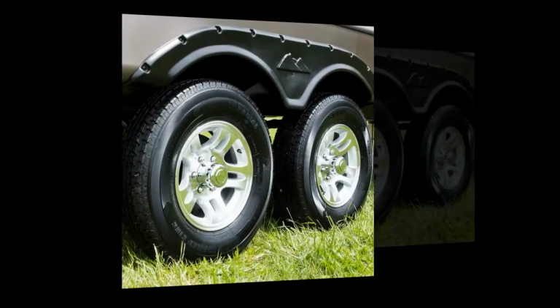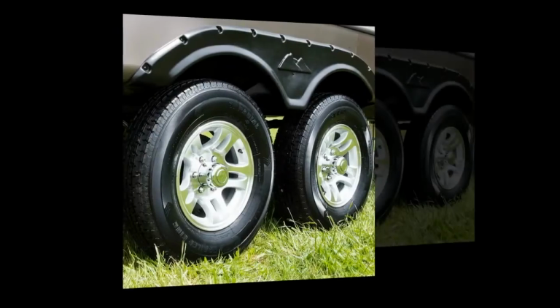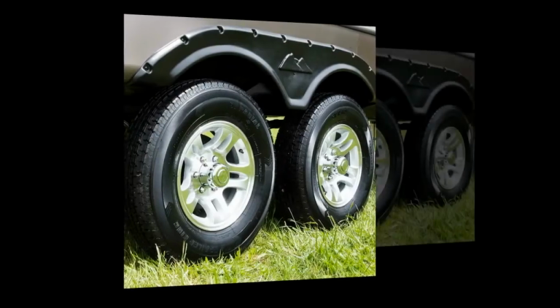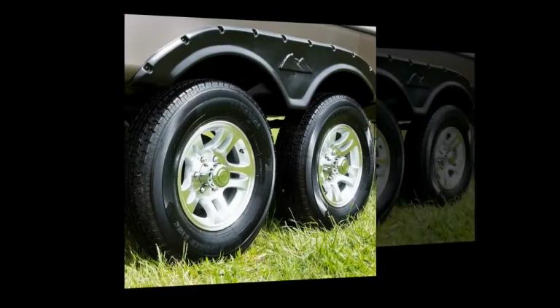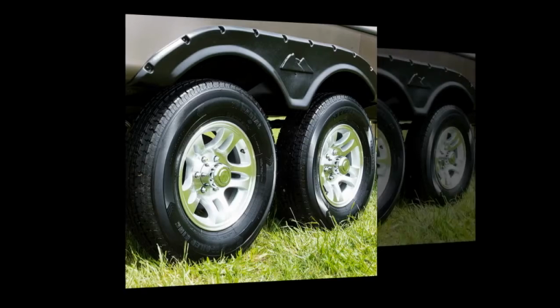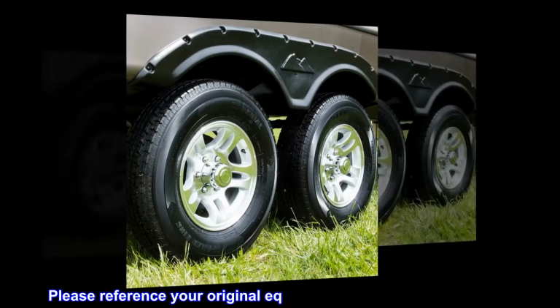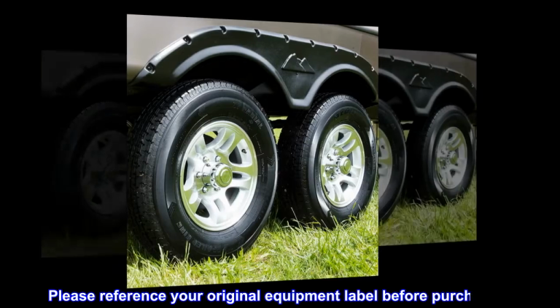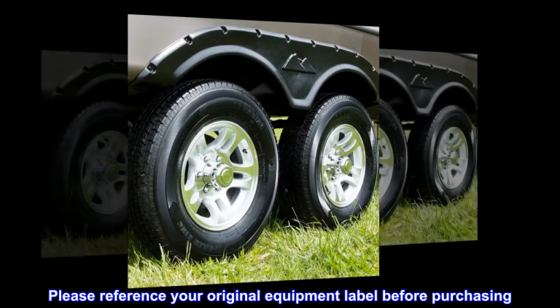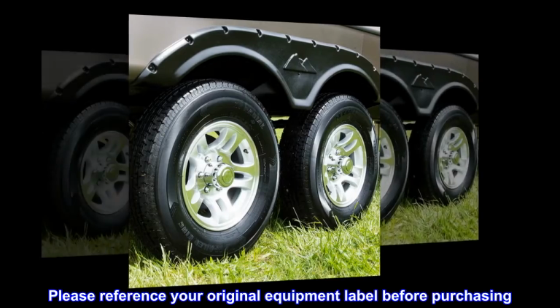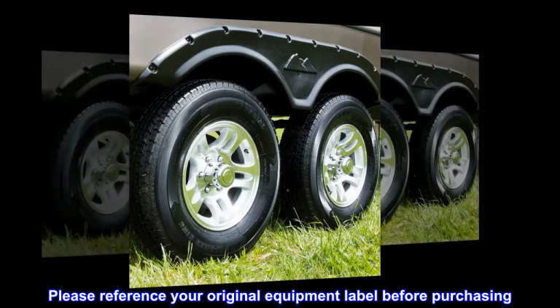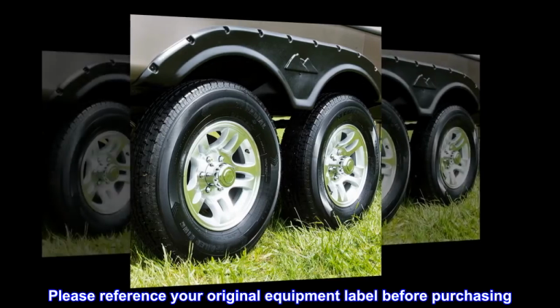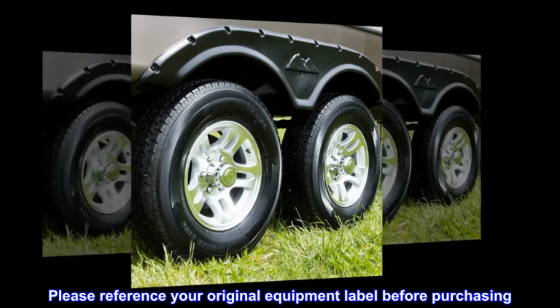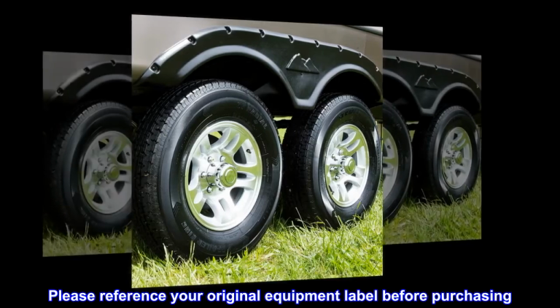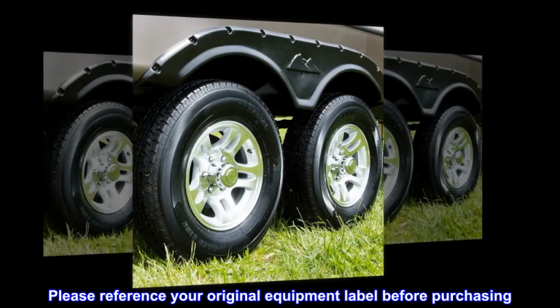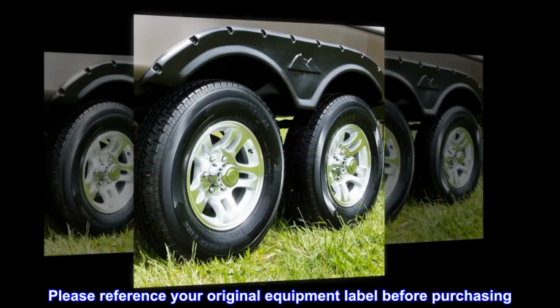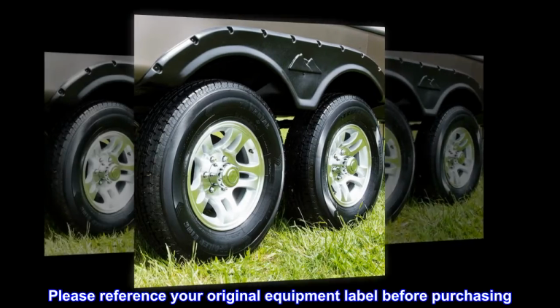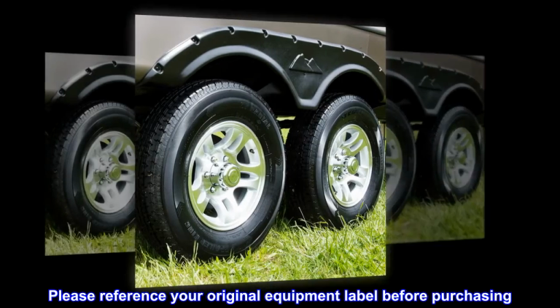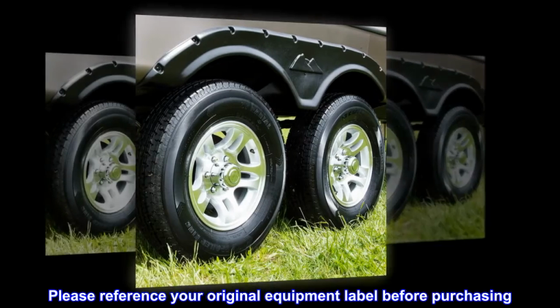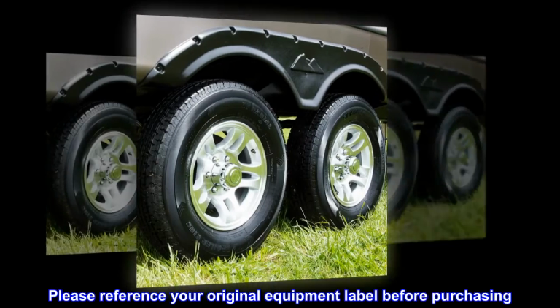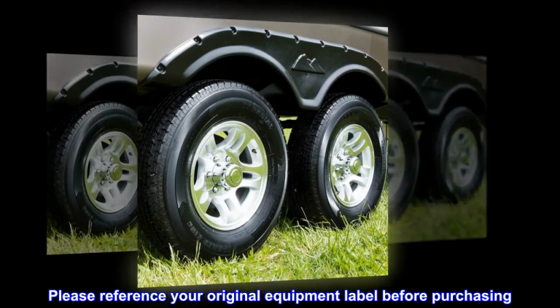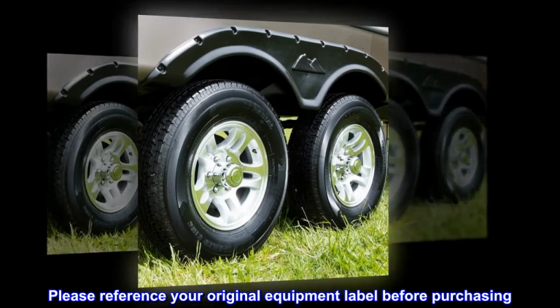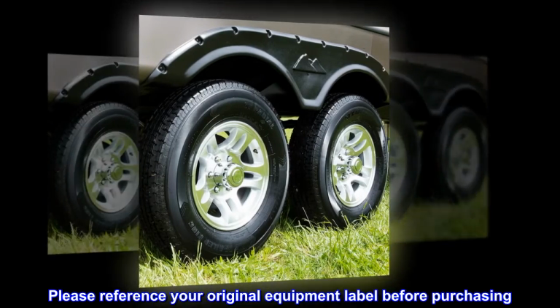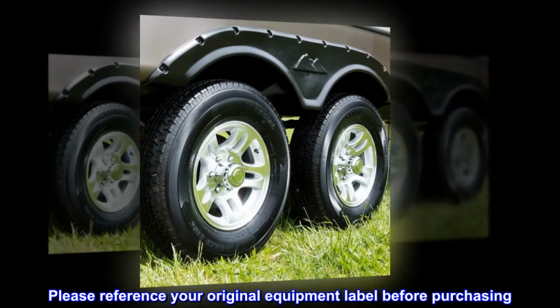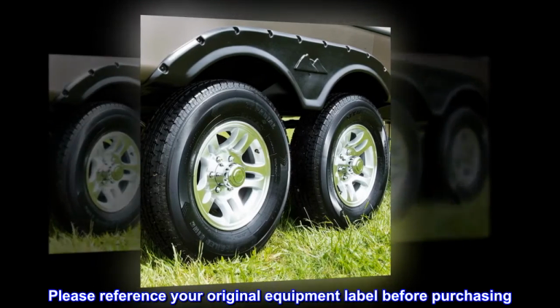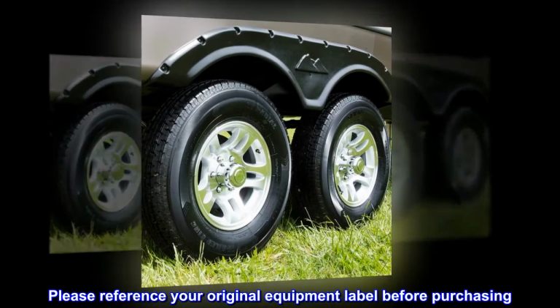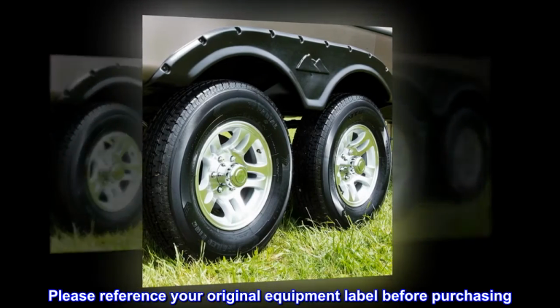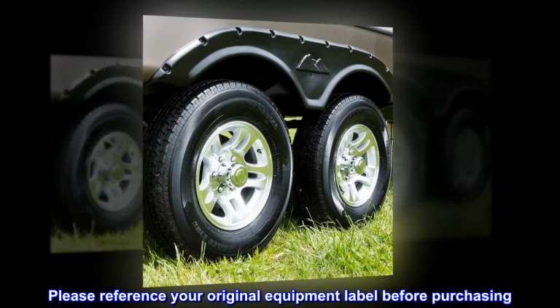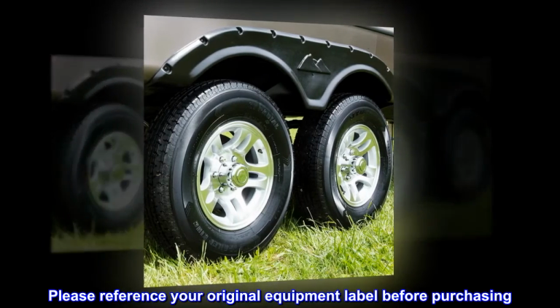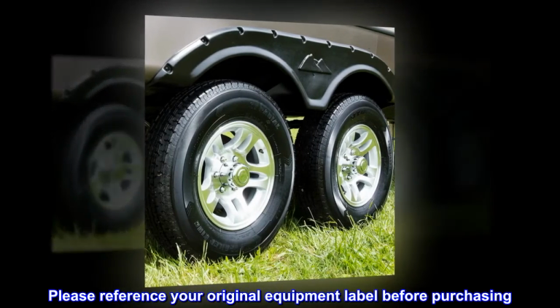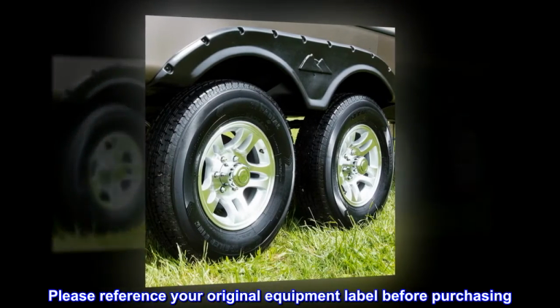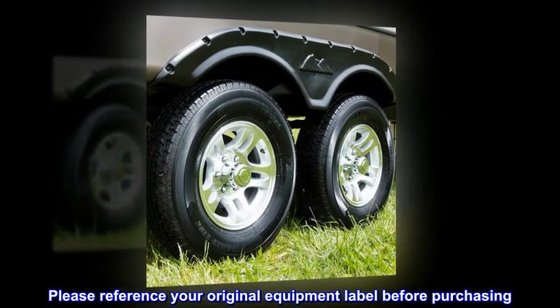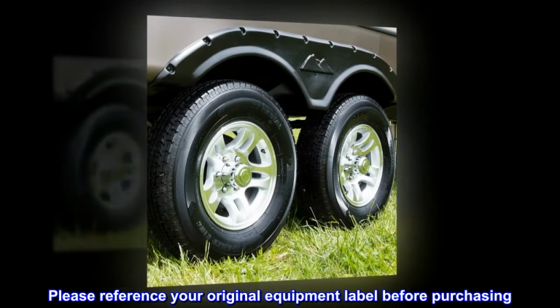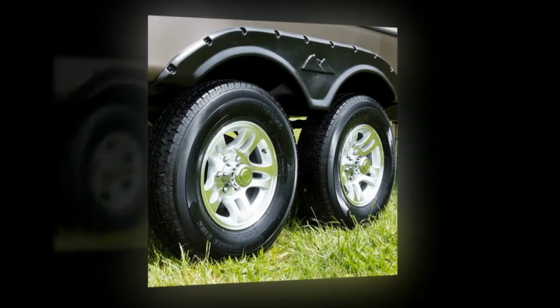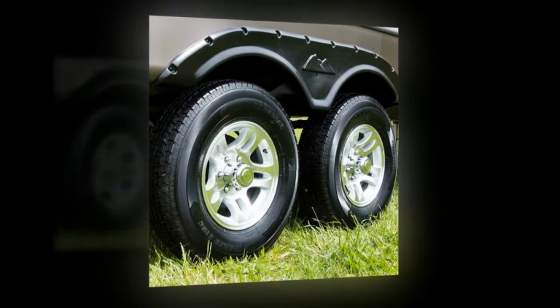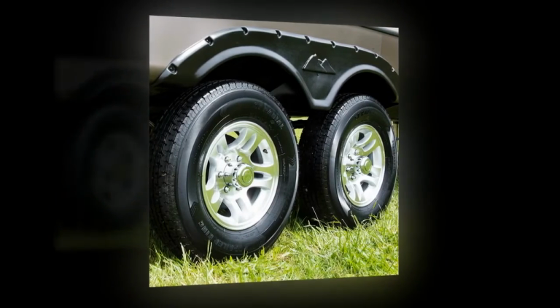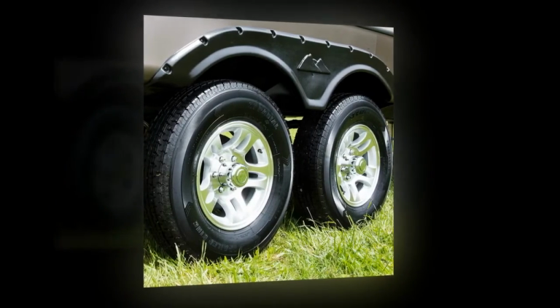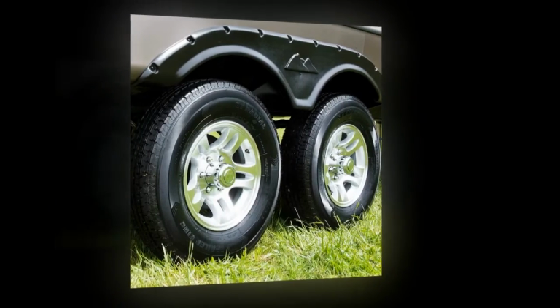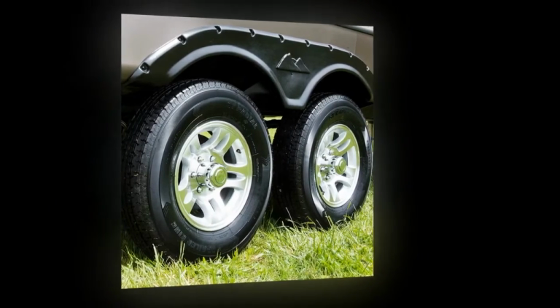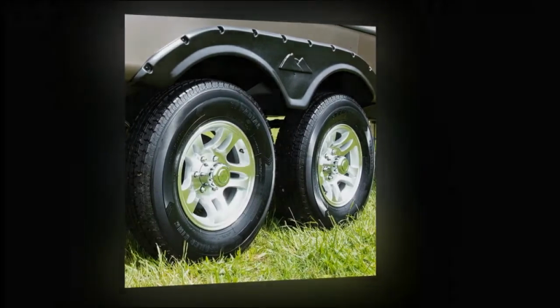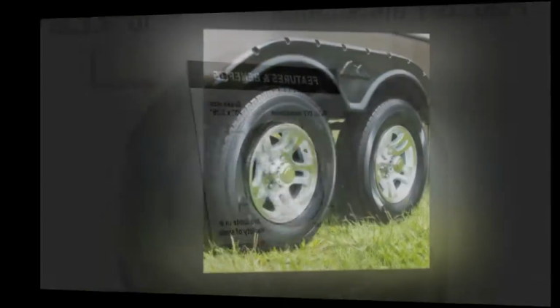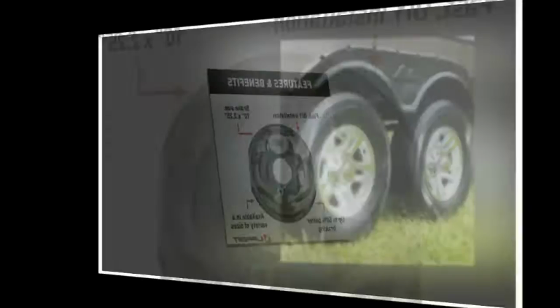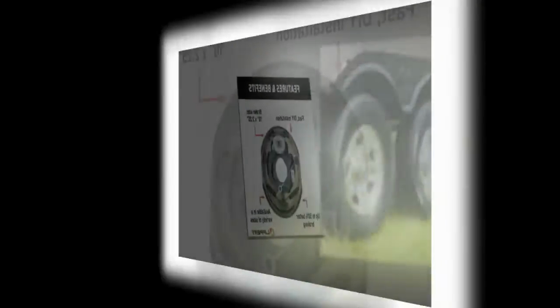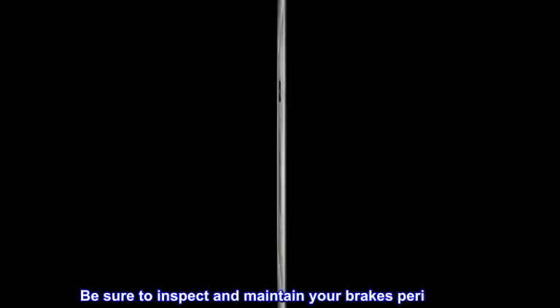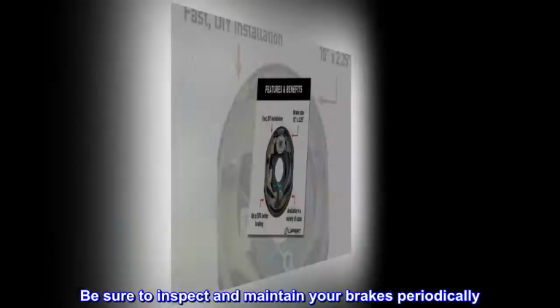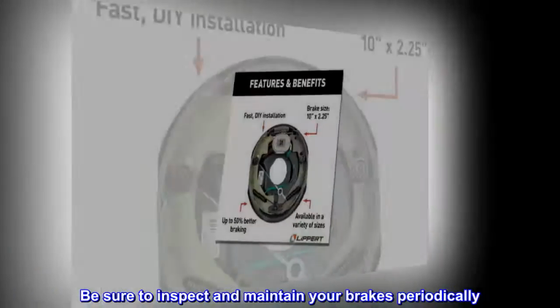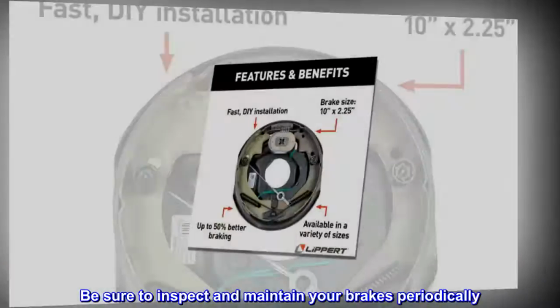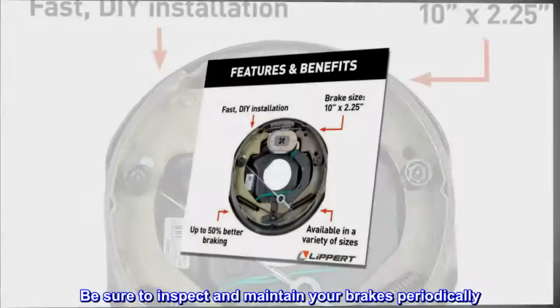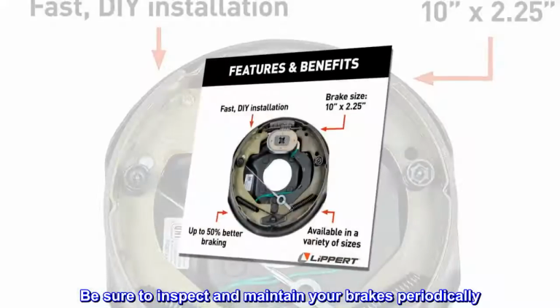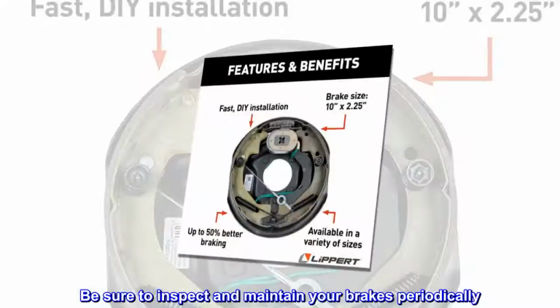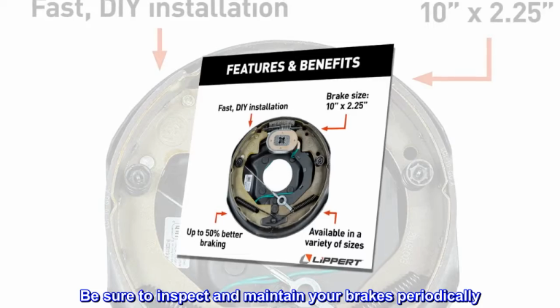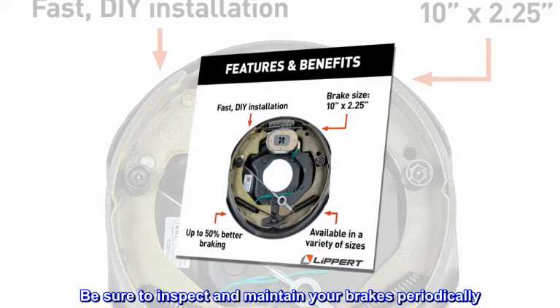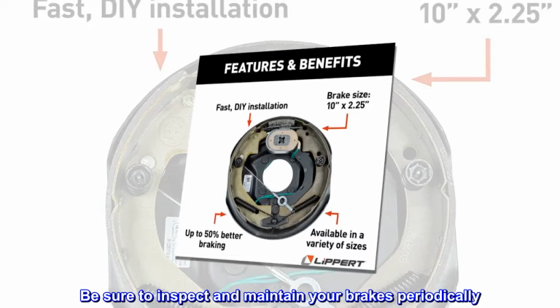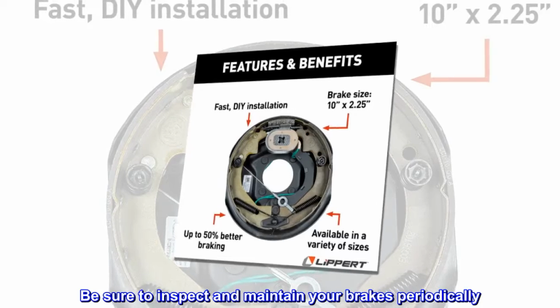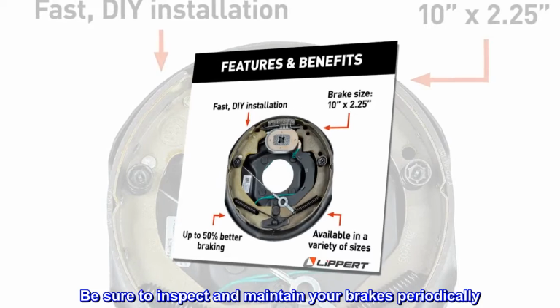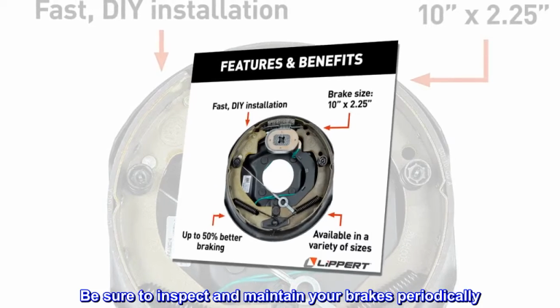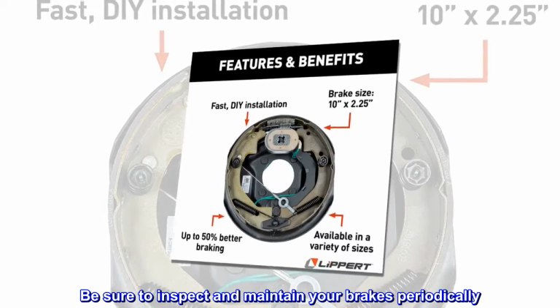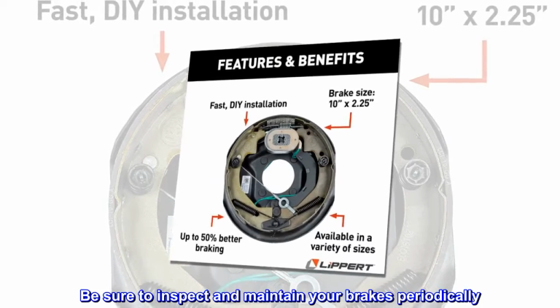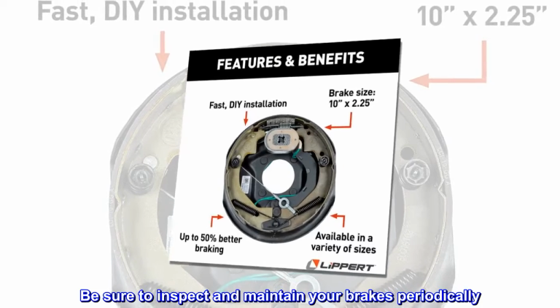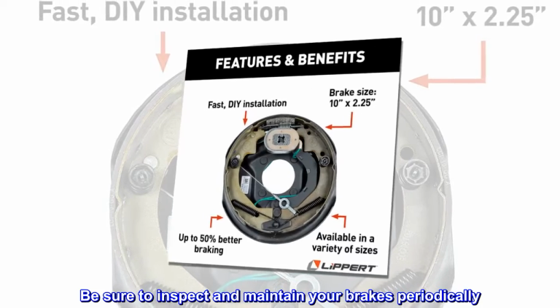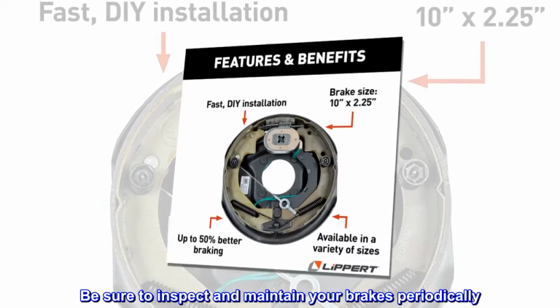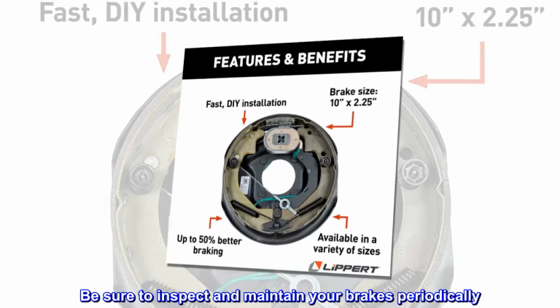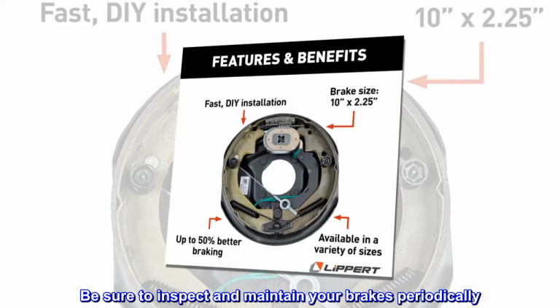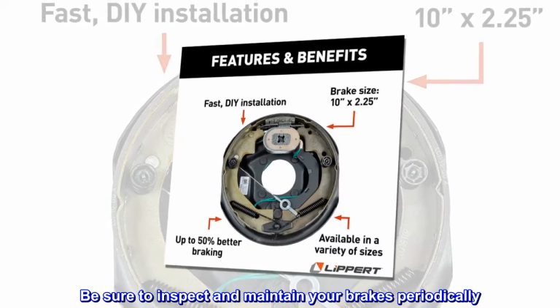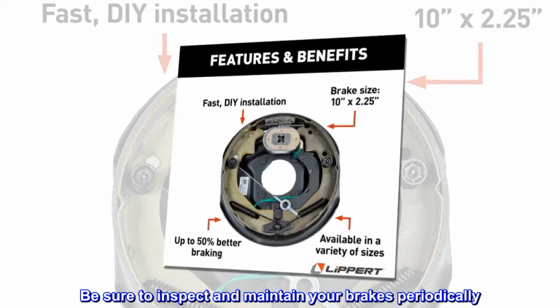Please reference your original equipment label before purchasing. Be sure to inspect and maintain your brakes periodically.